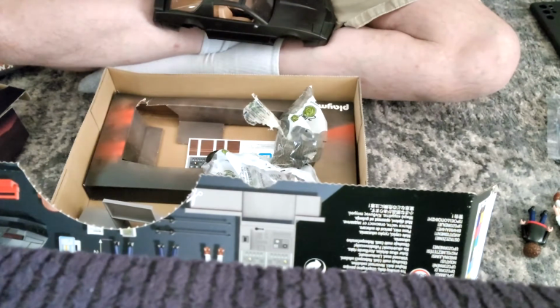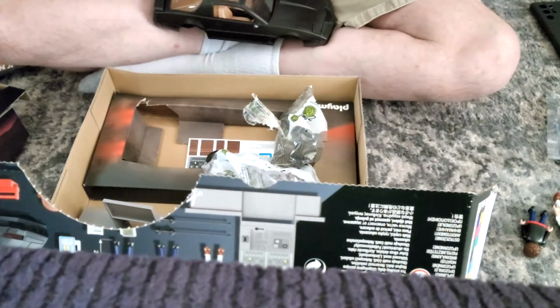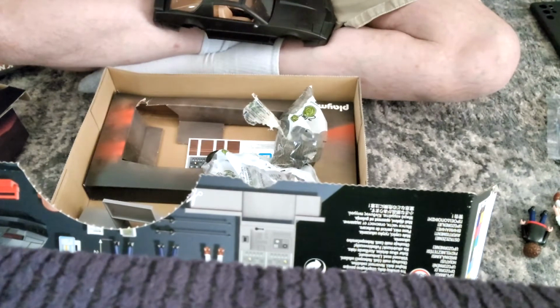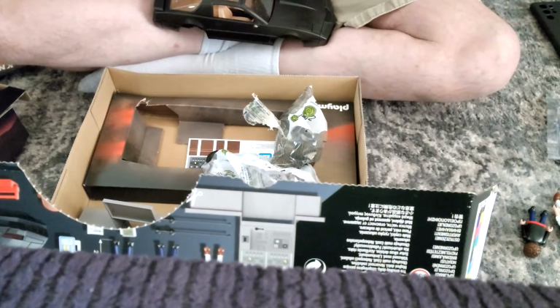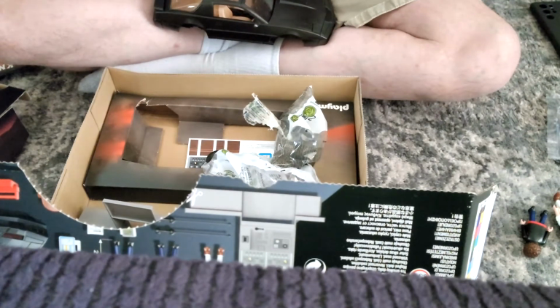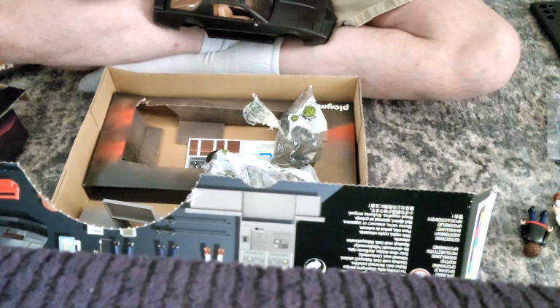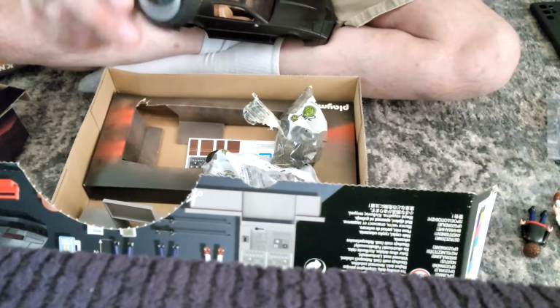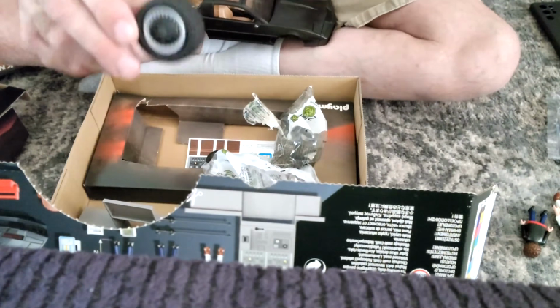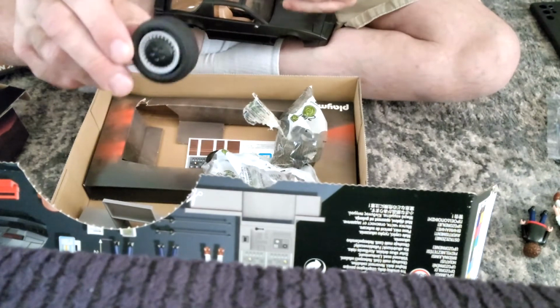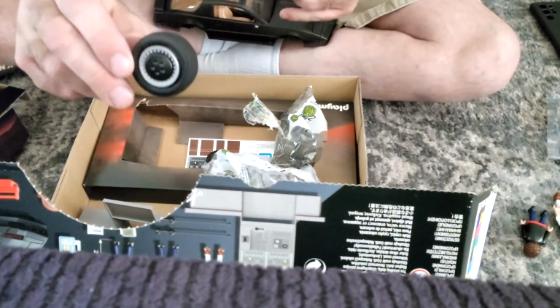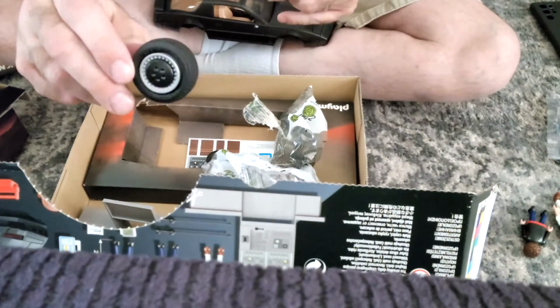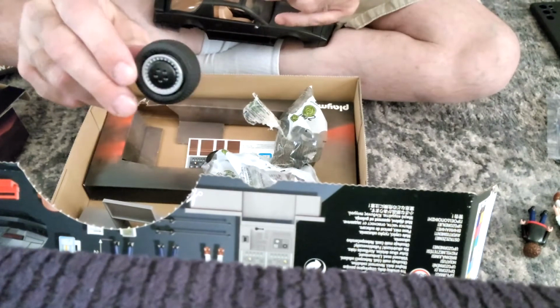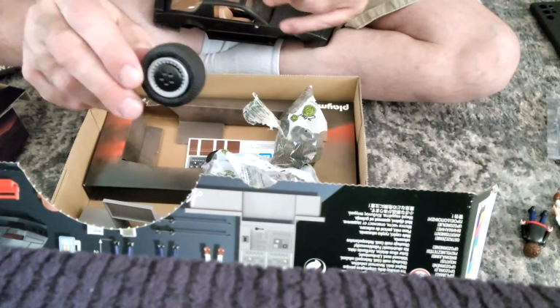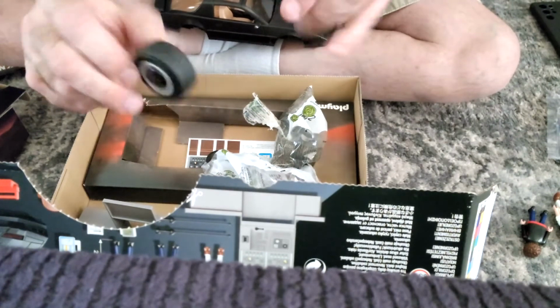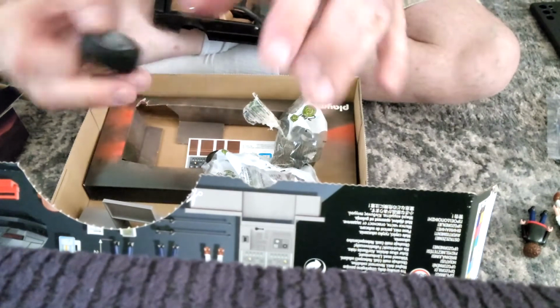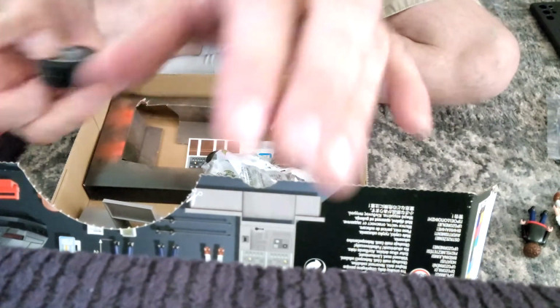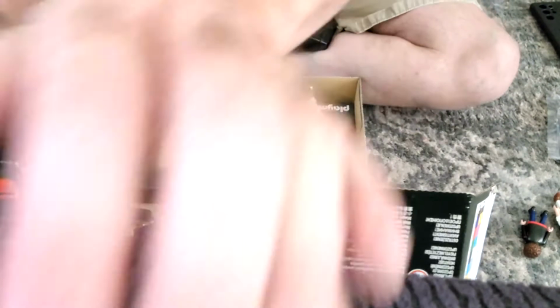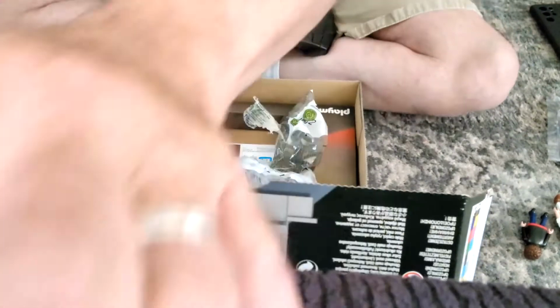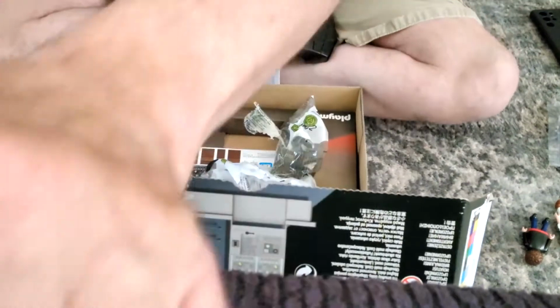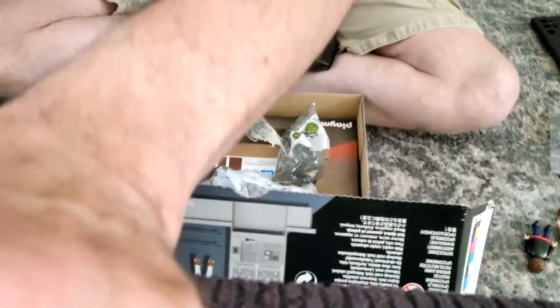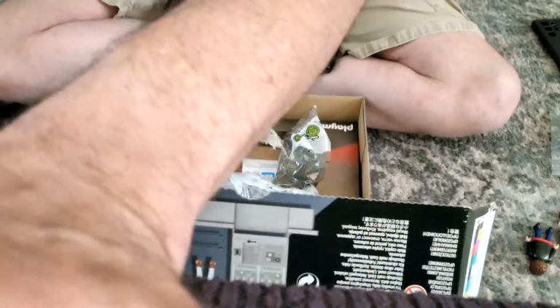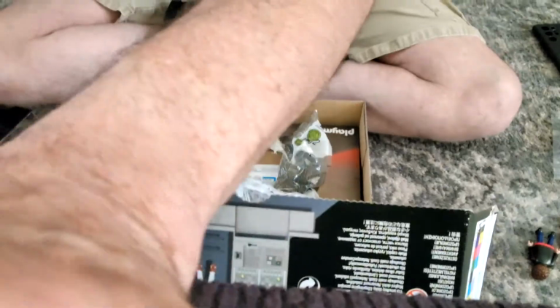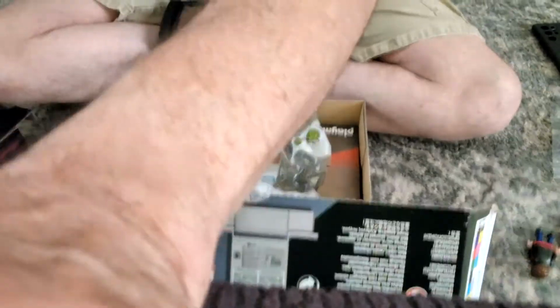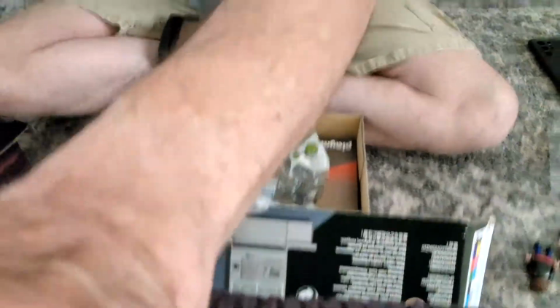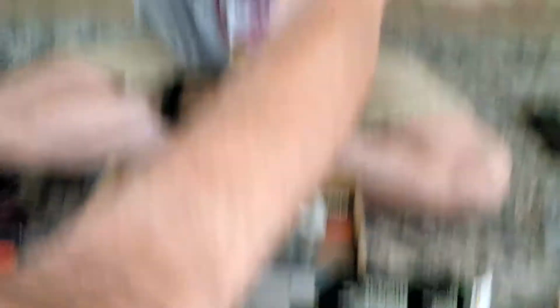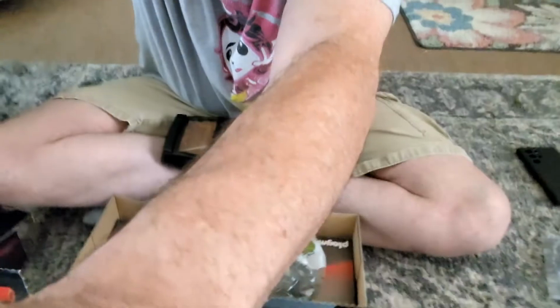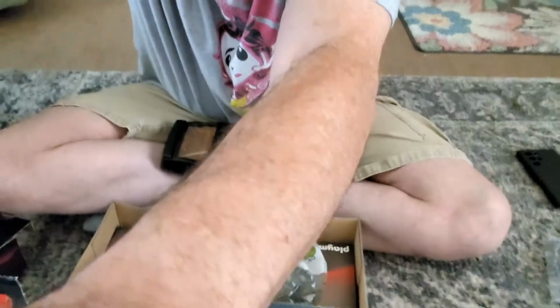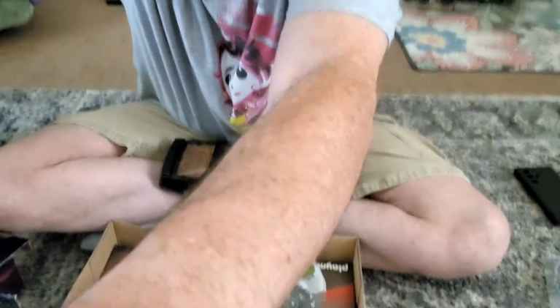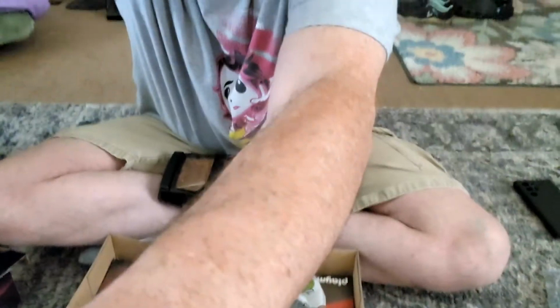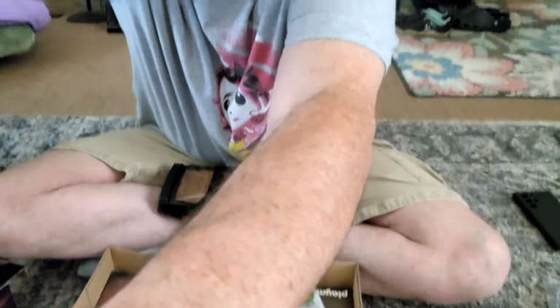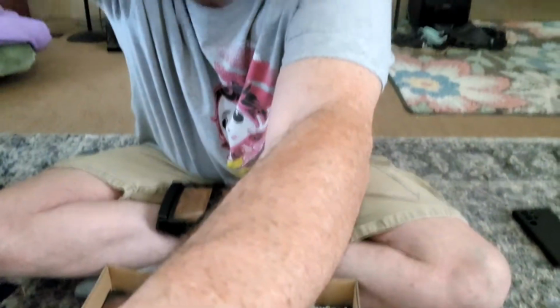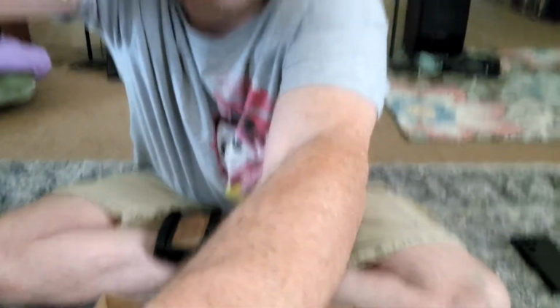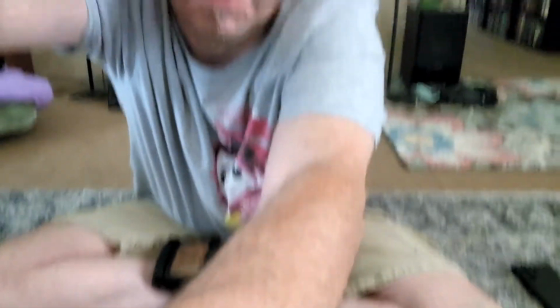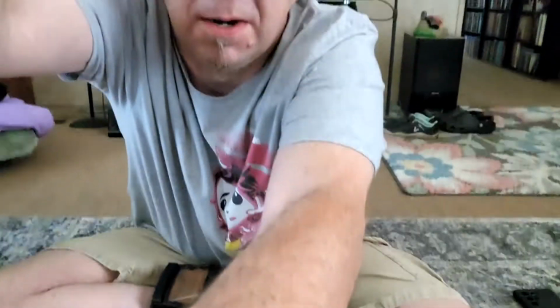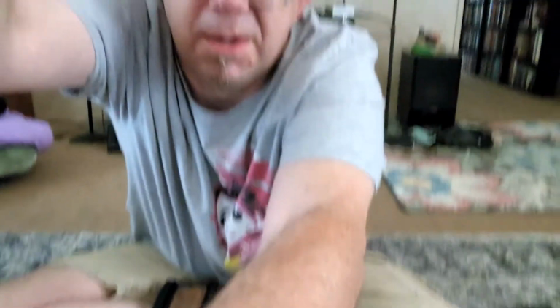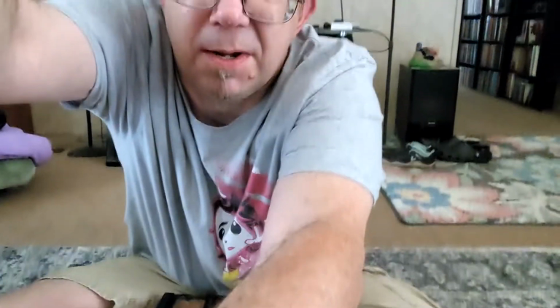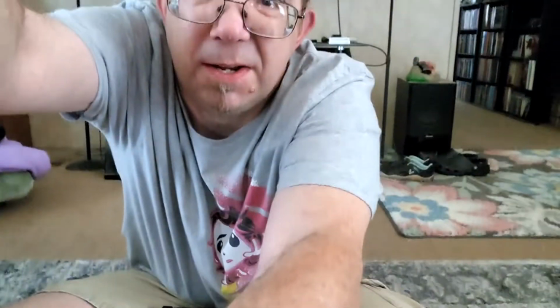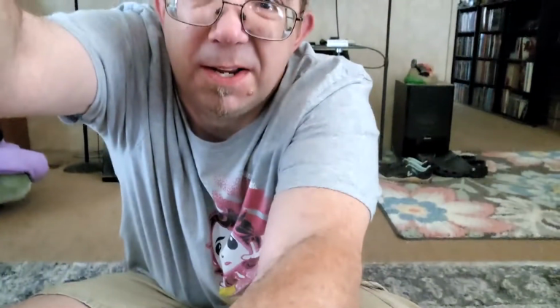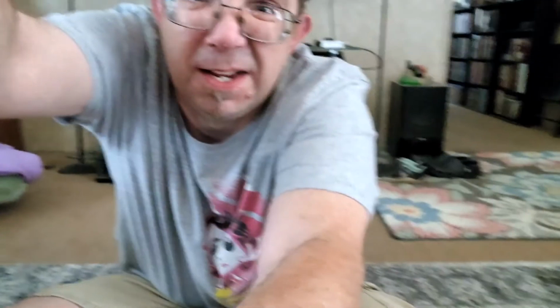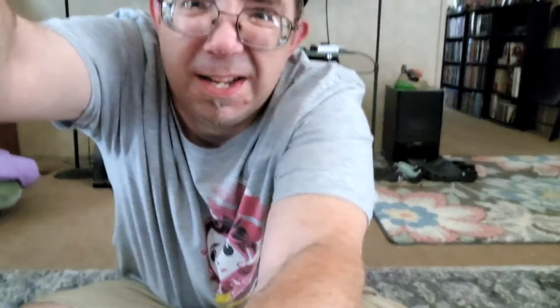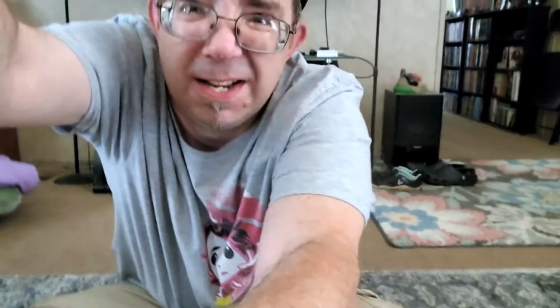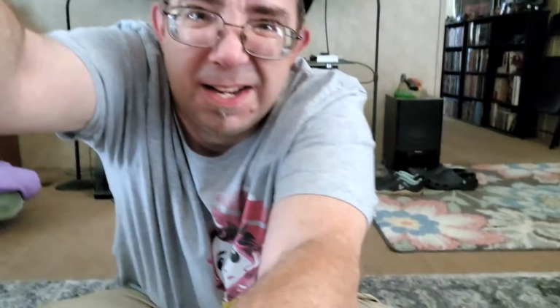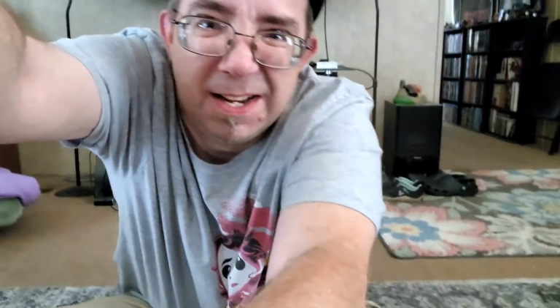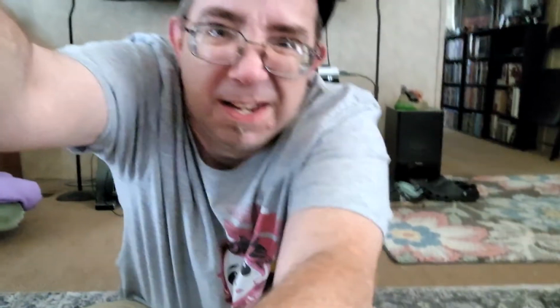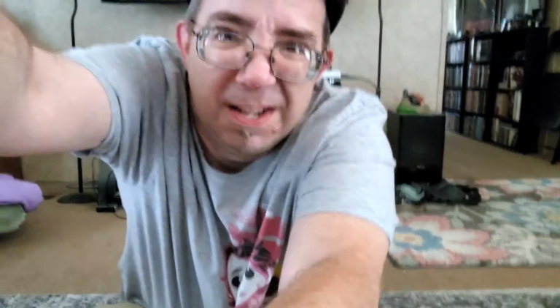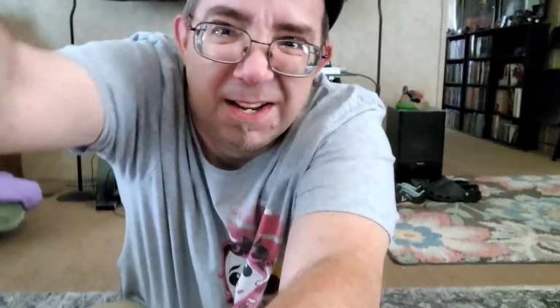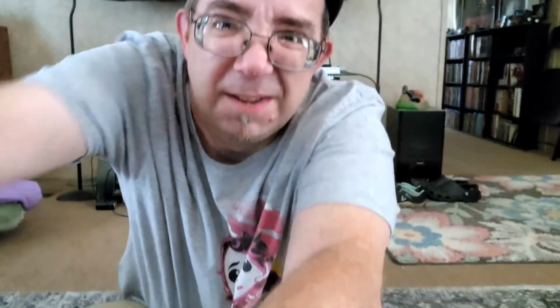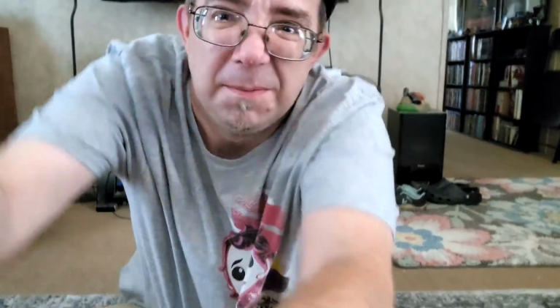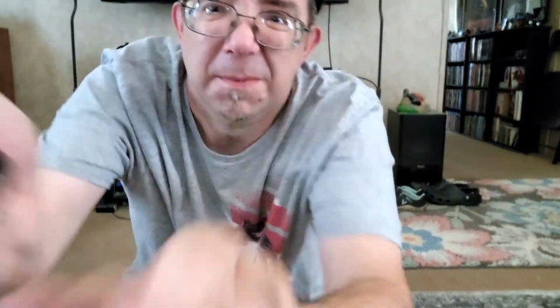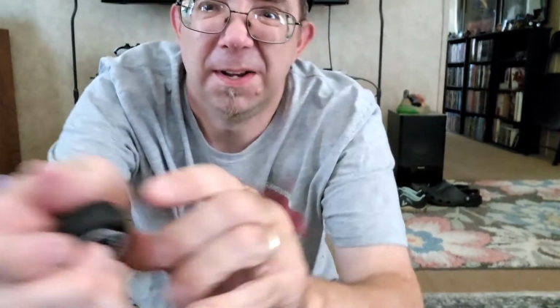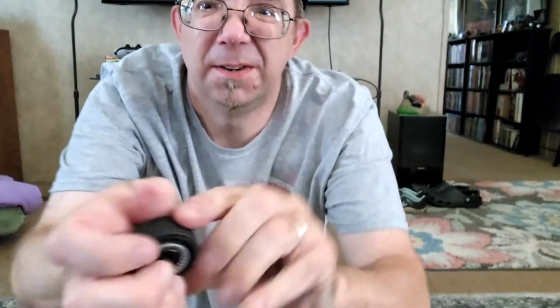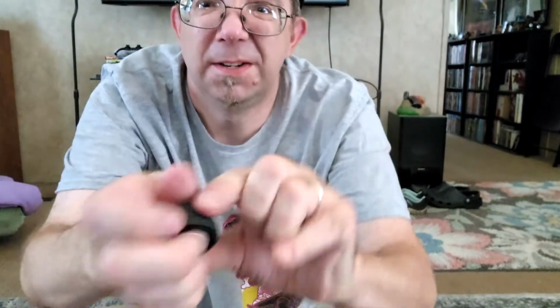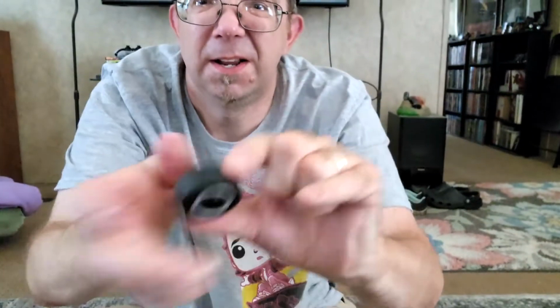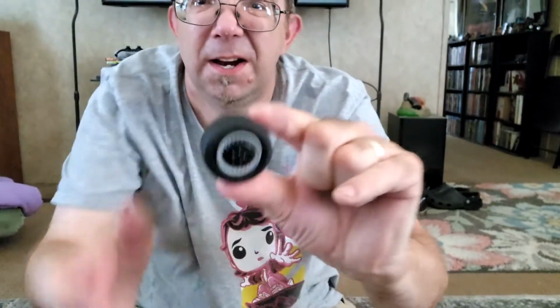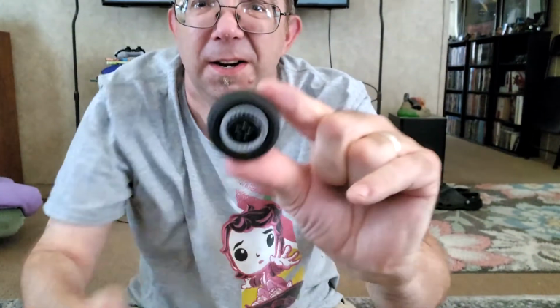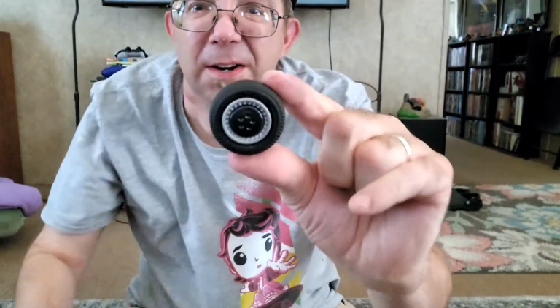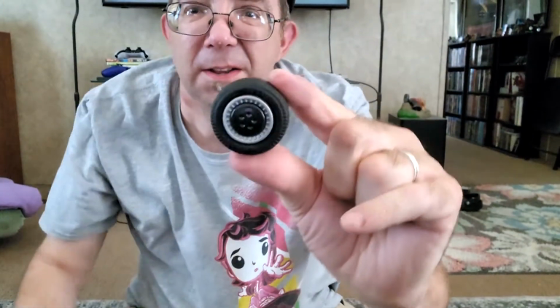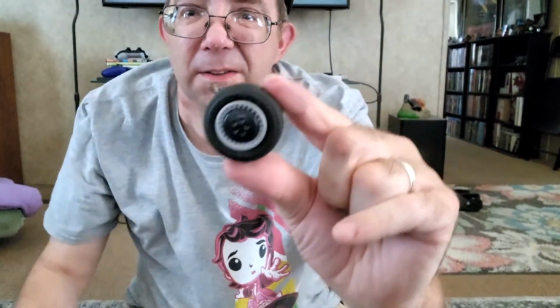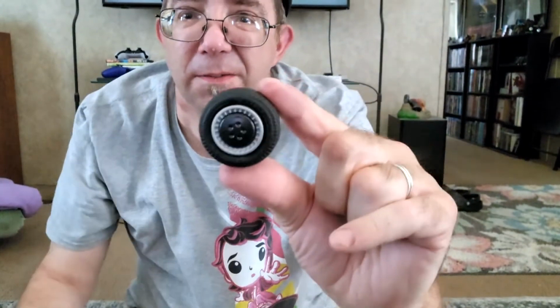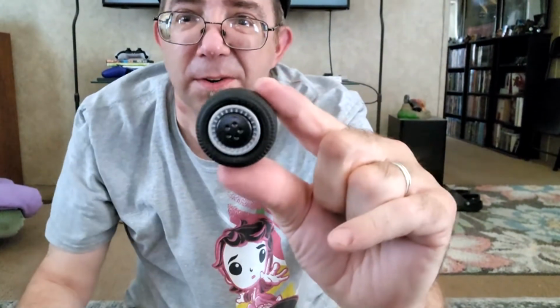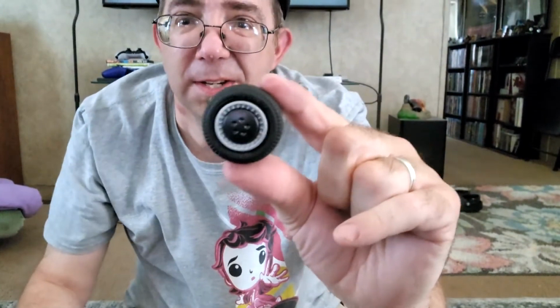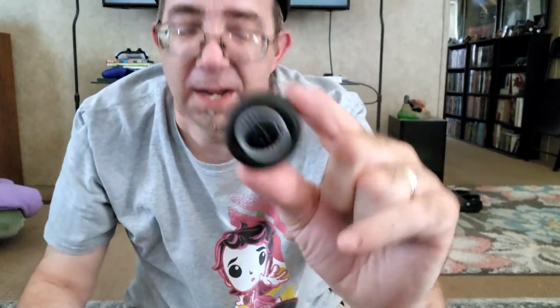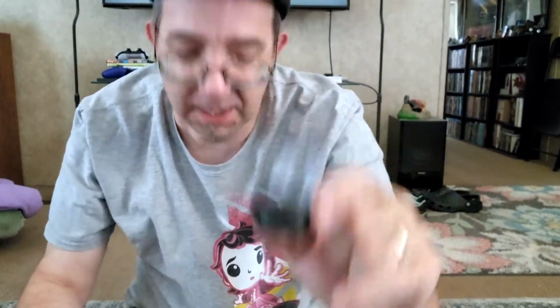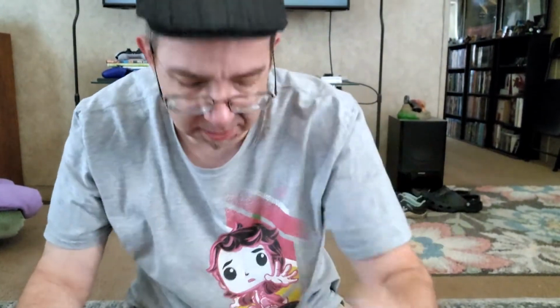It's already looking really cool. Here's the first tire assembled.